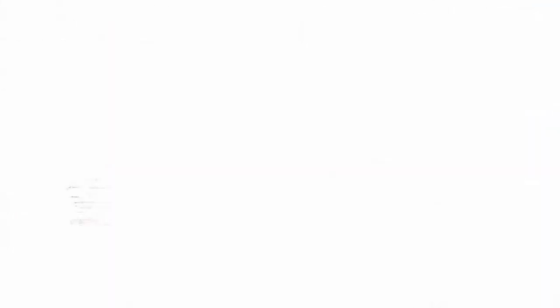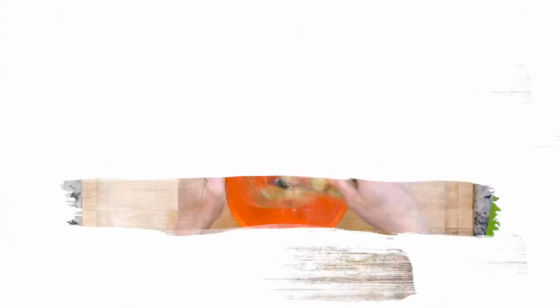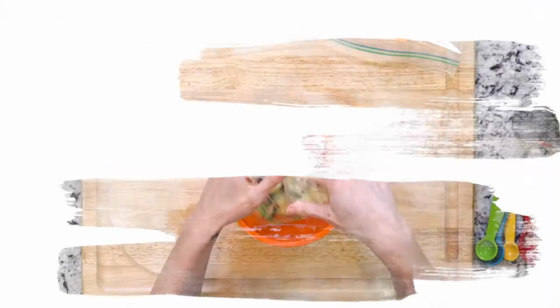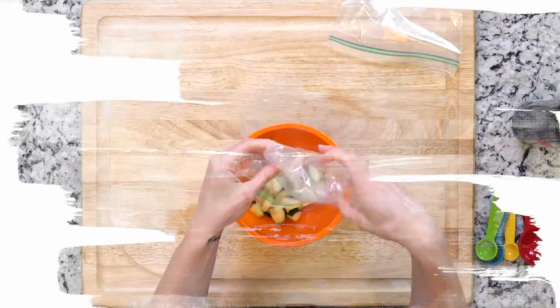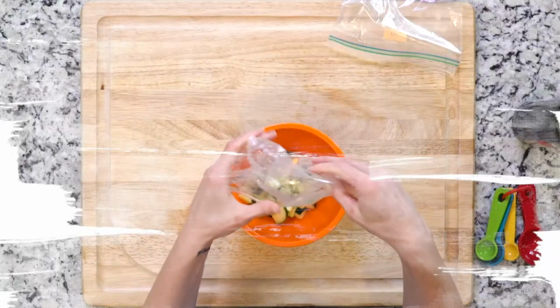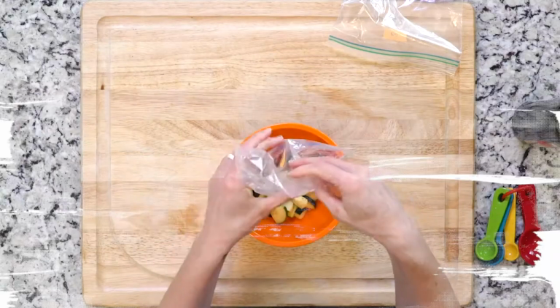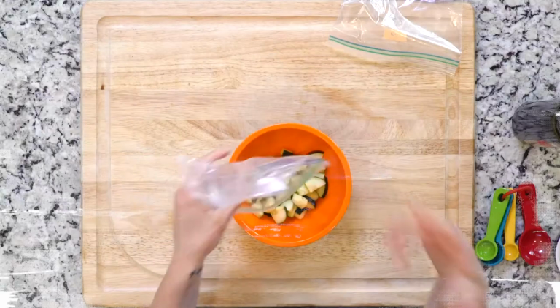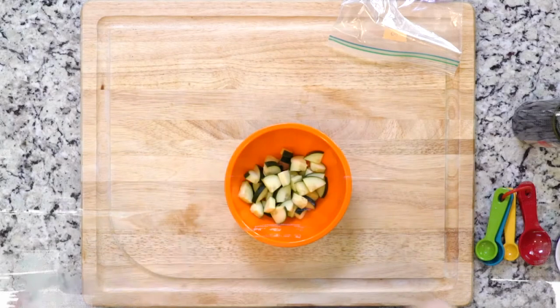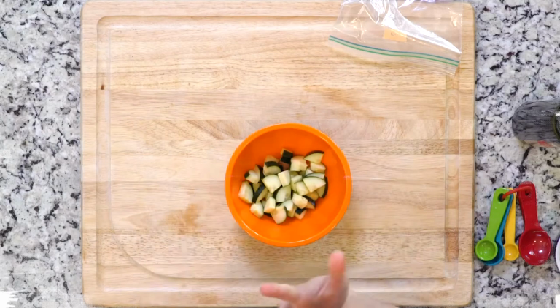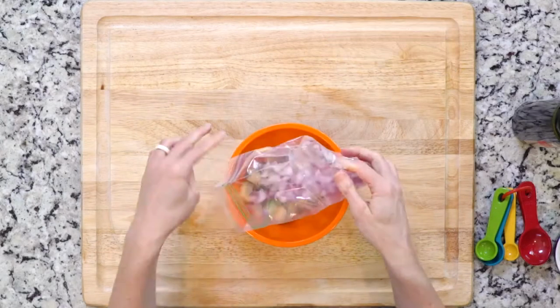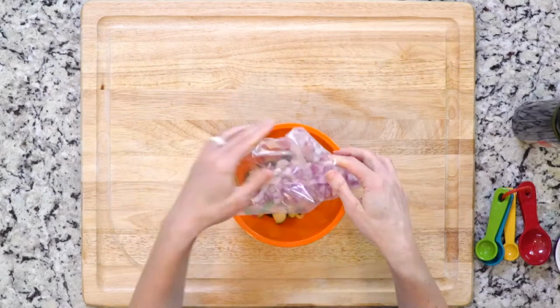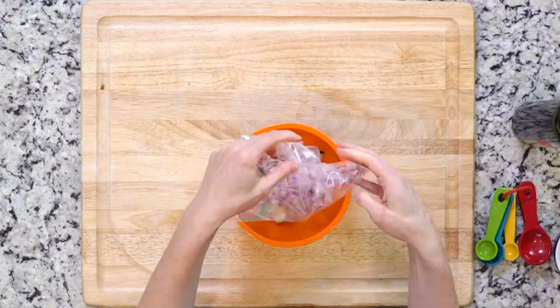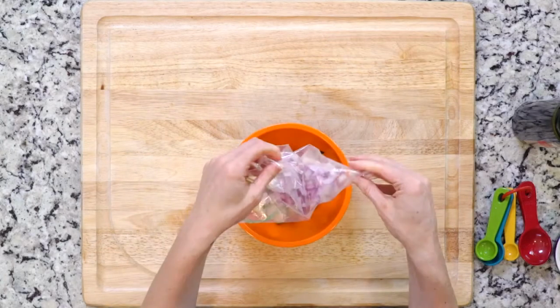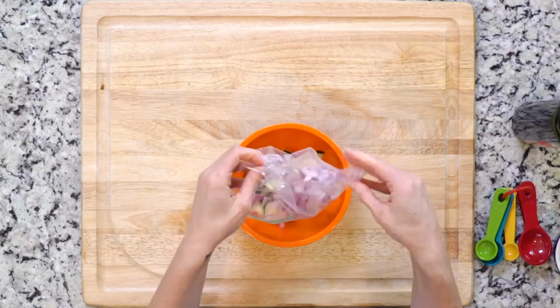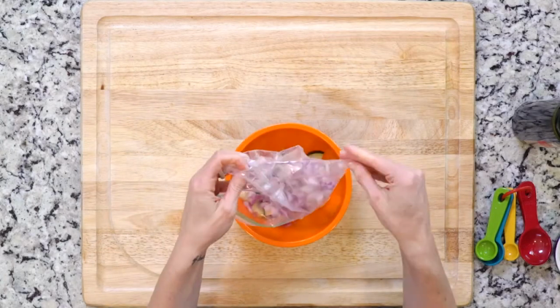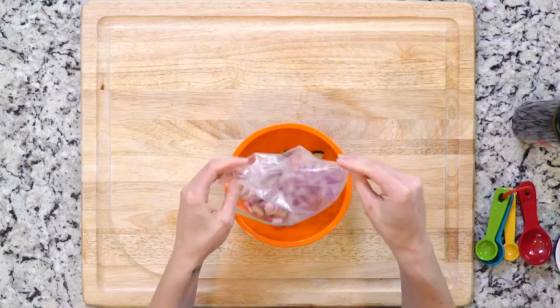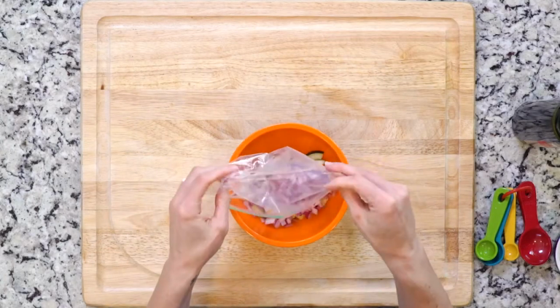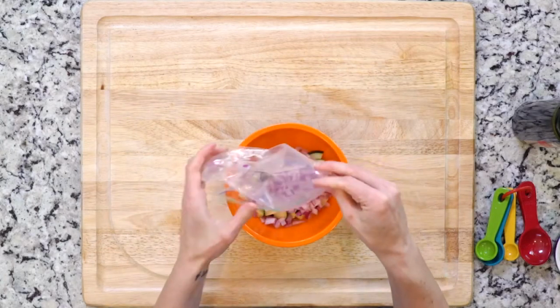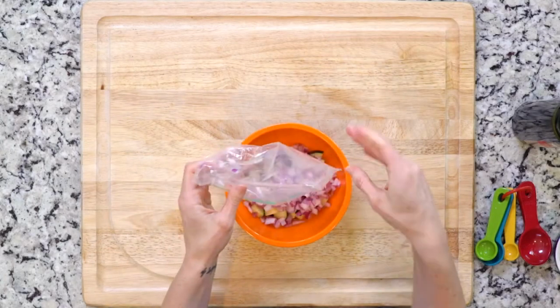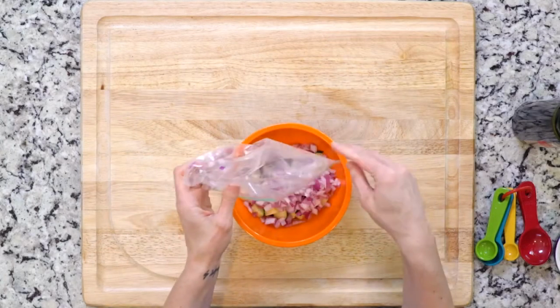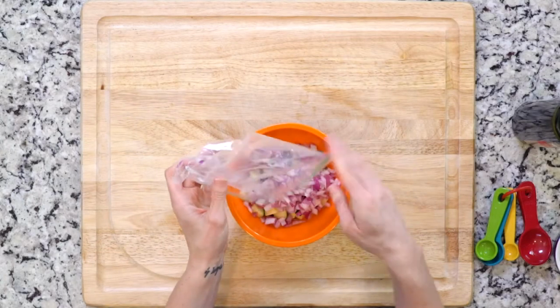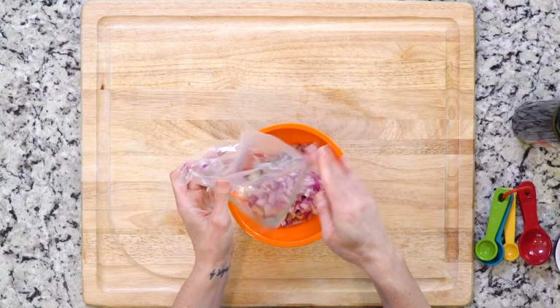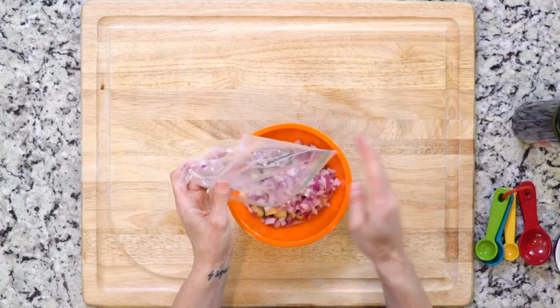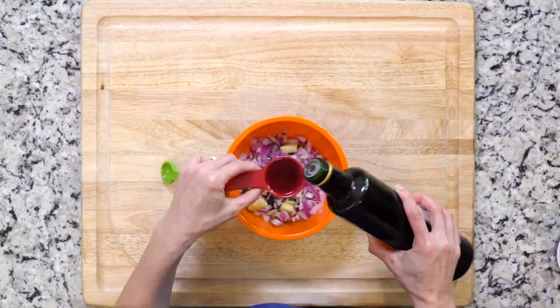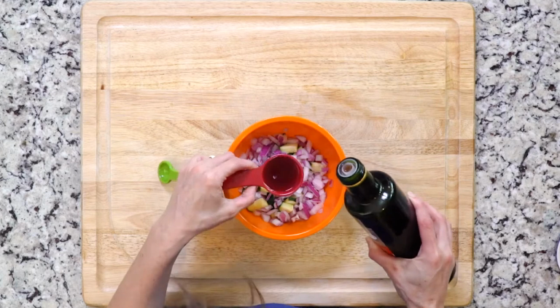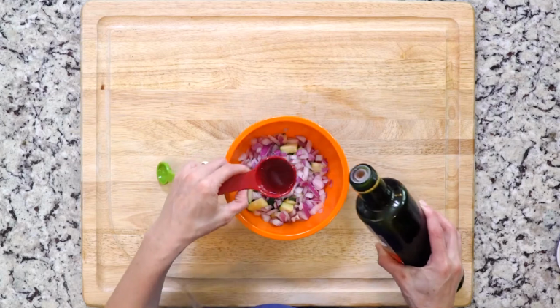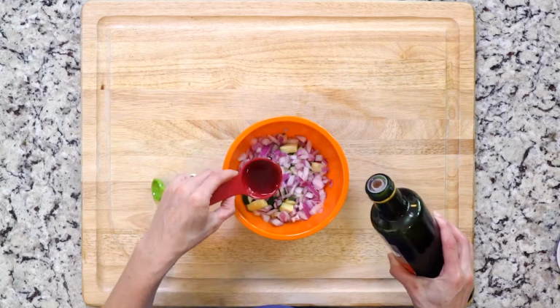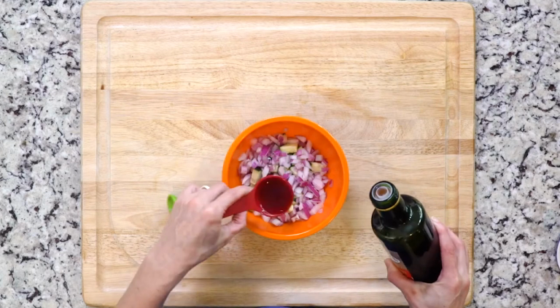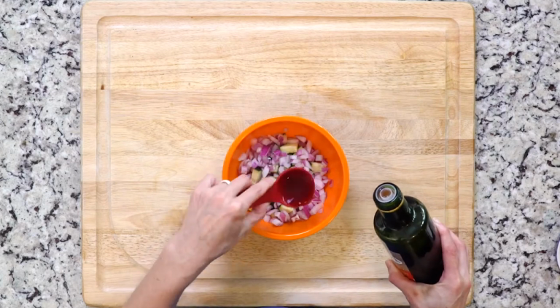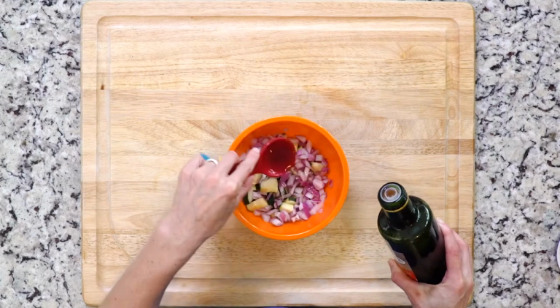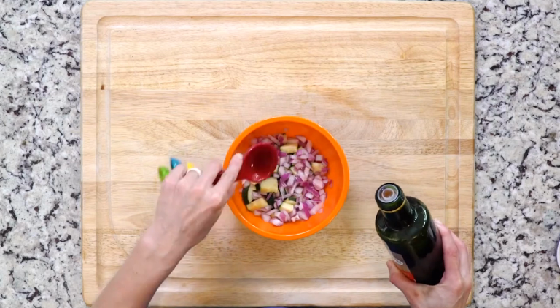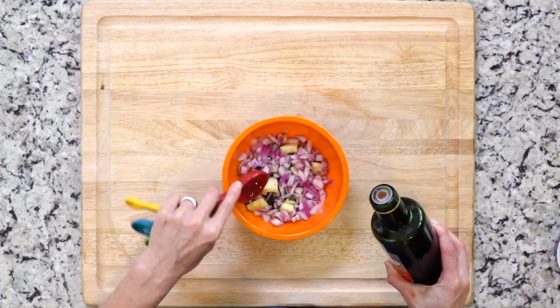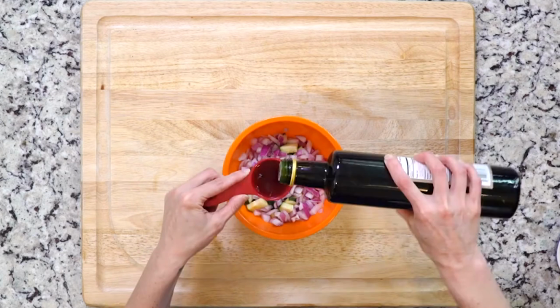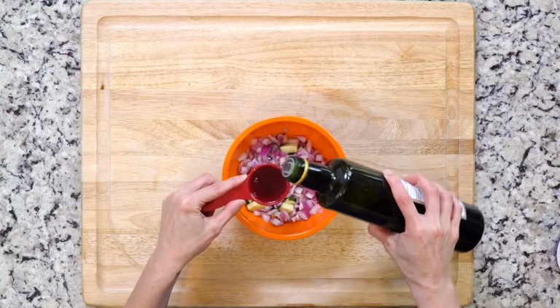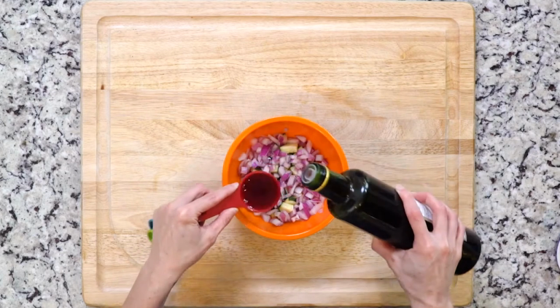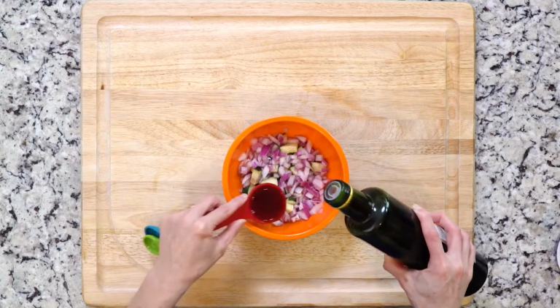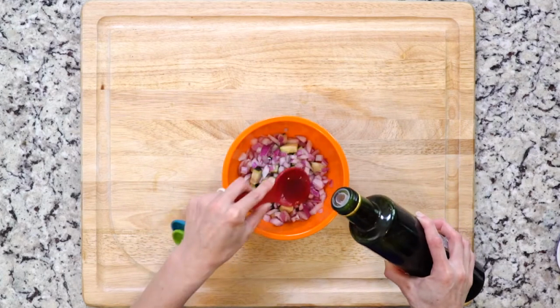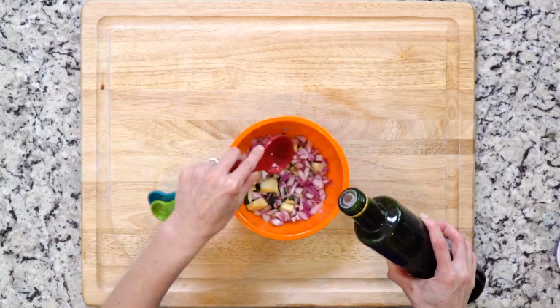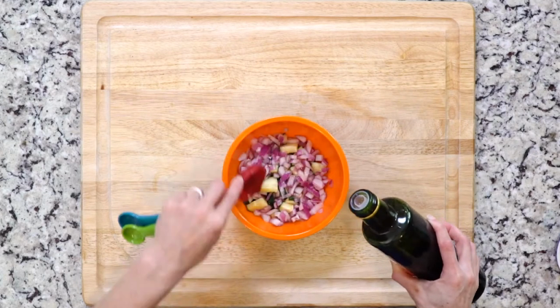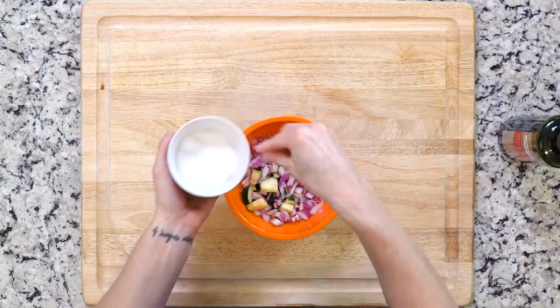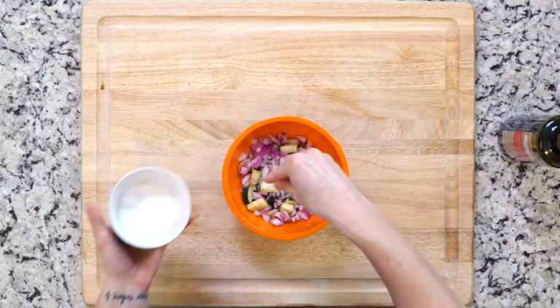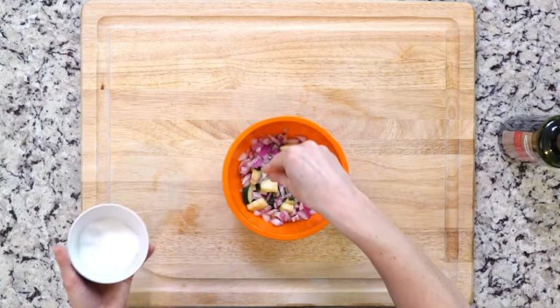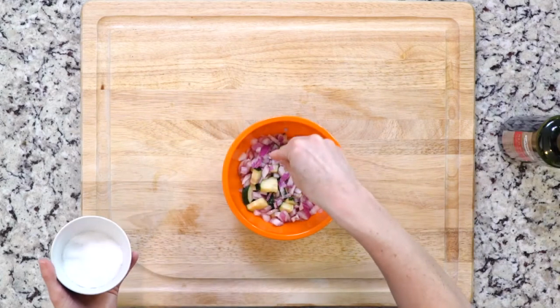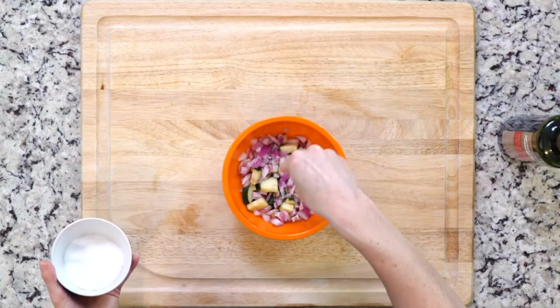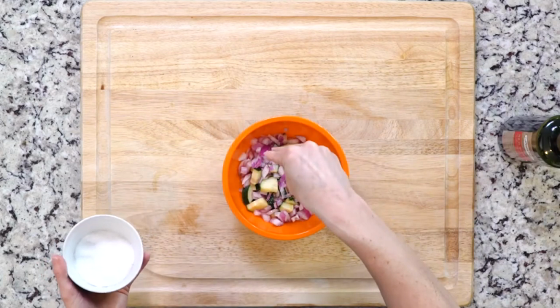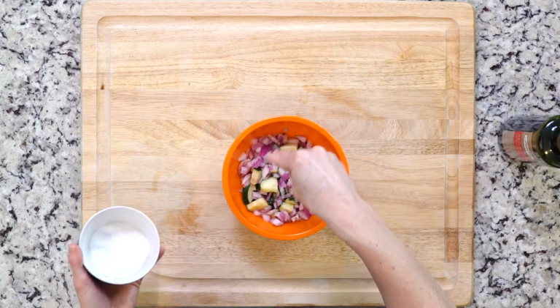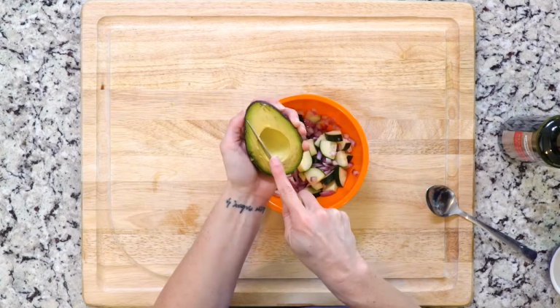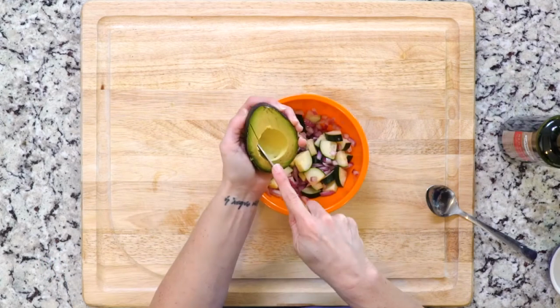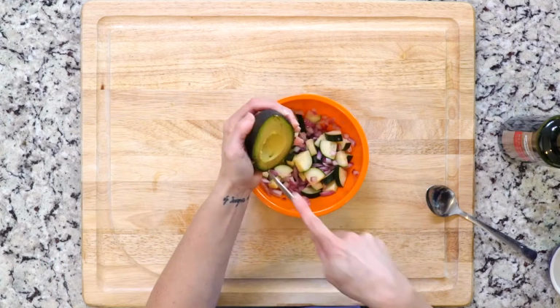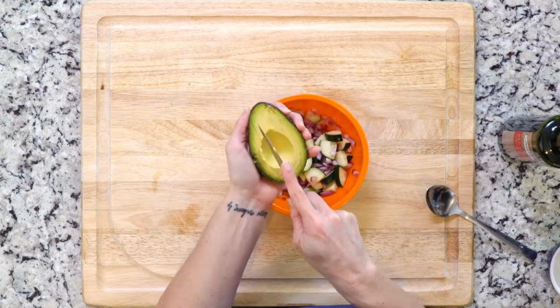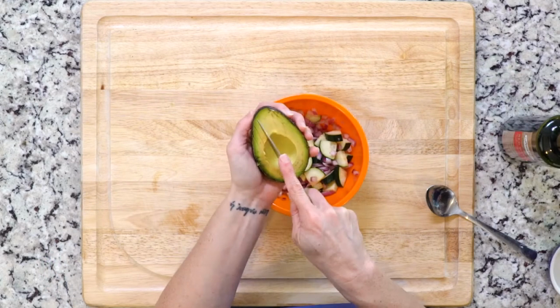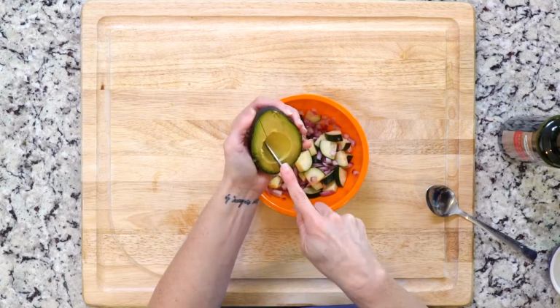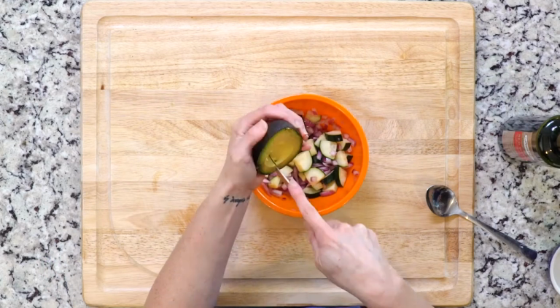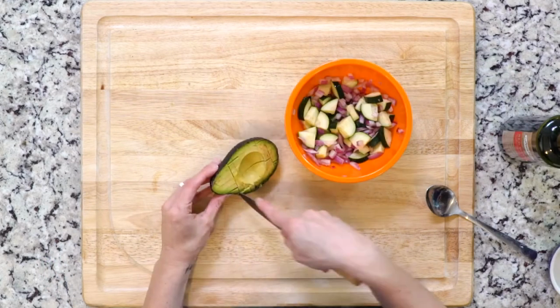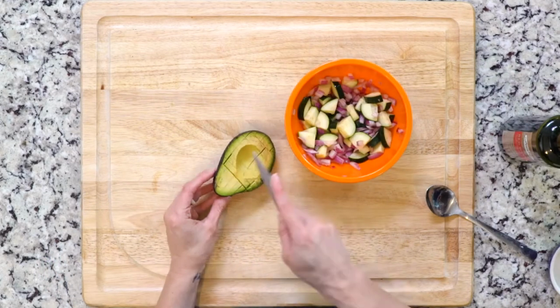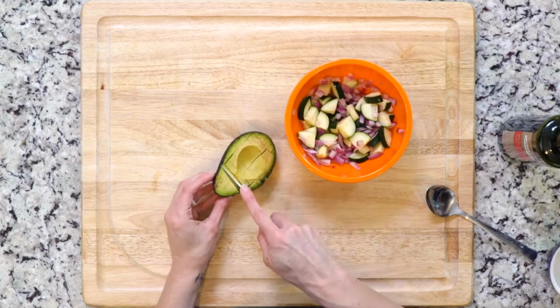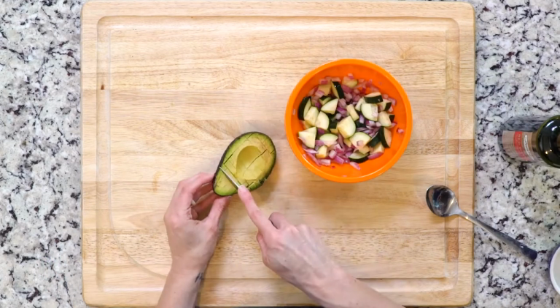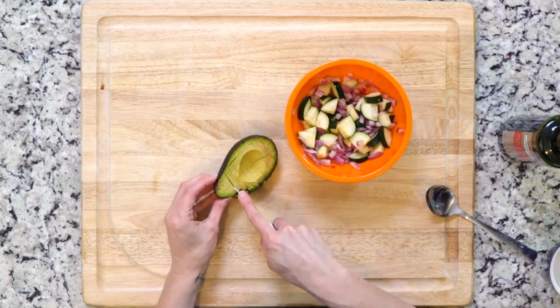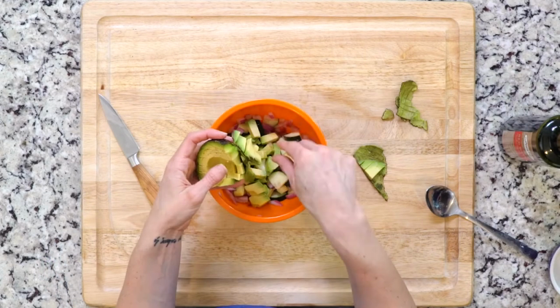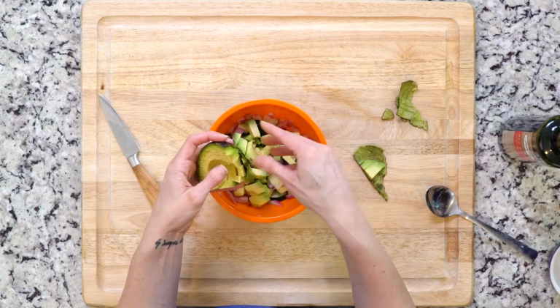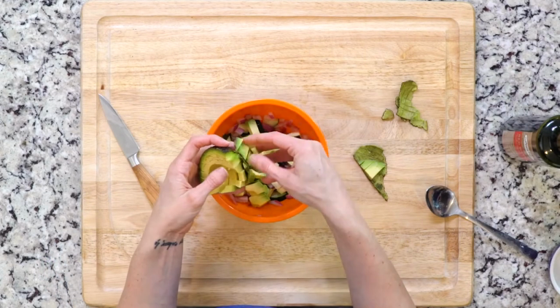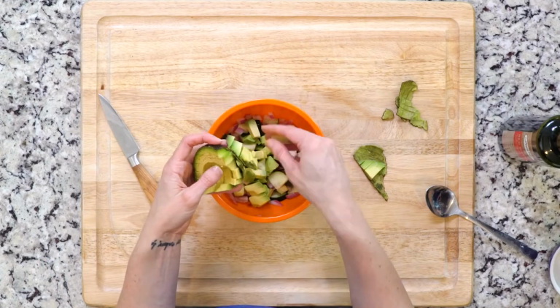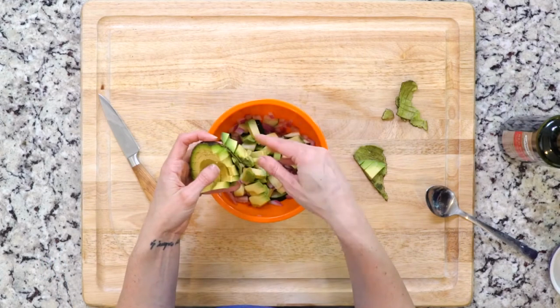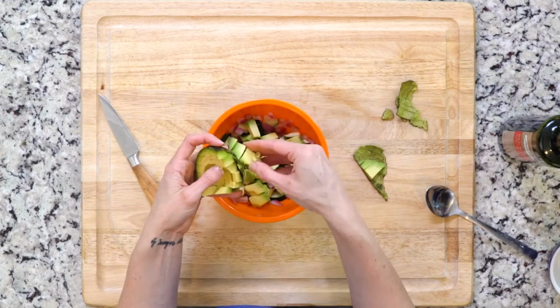First, mix the red onion and cucumber in a bowl with the vinegar and a pinch of salt. Dice the avocado on top and set aside.